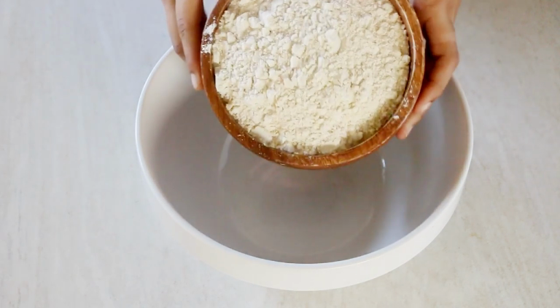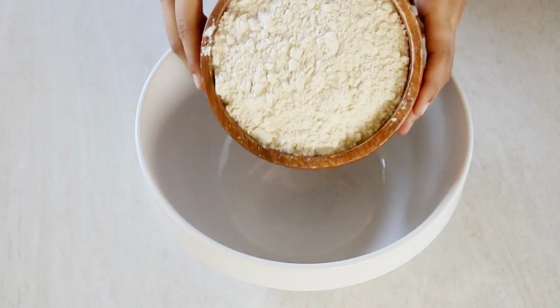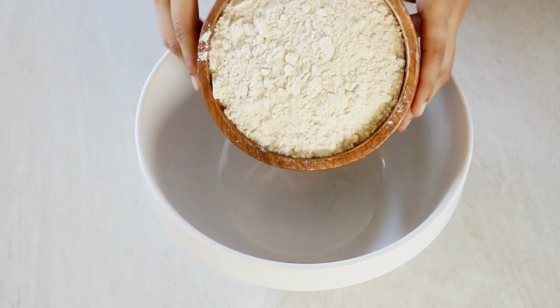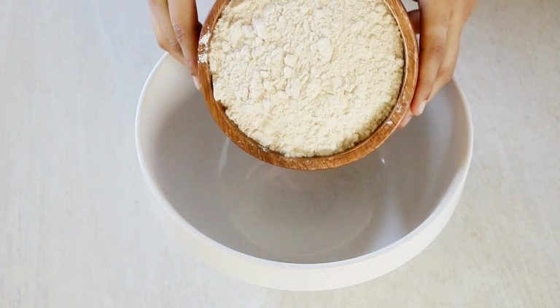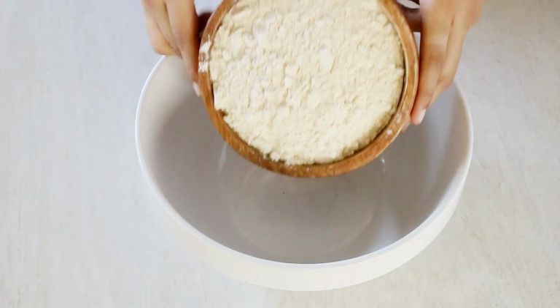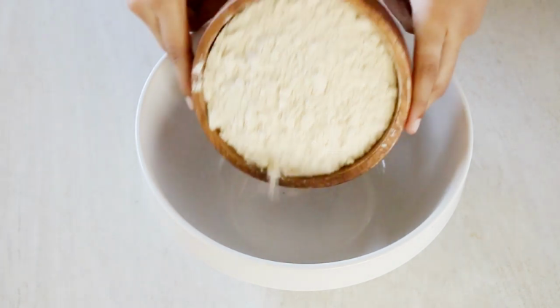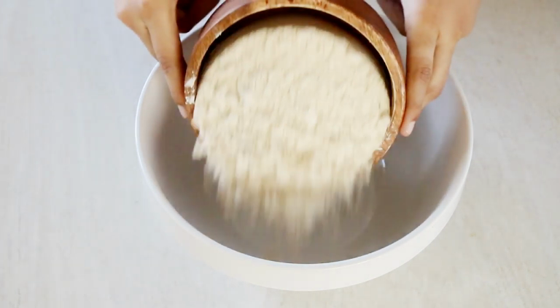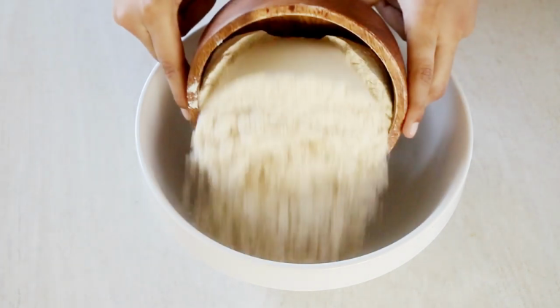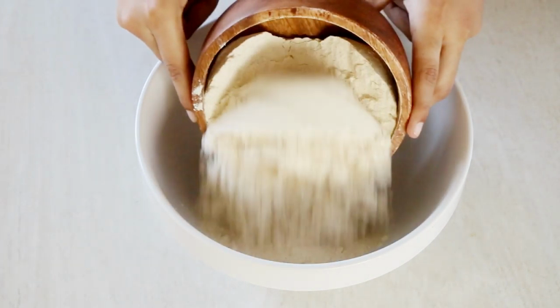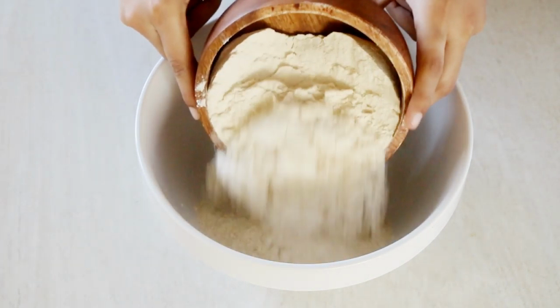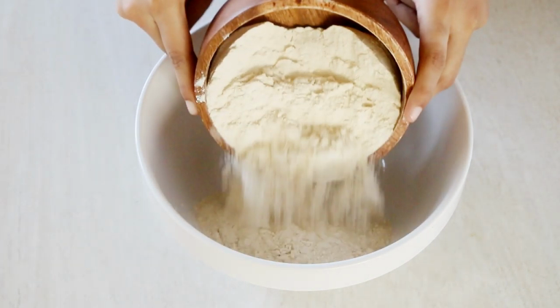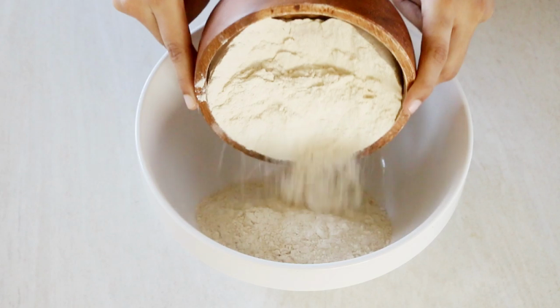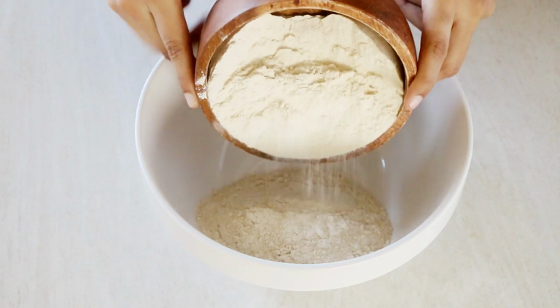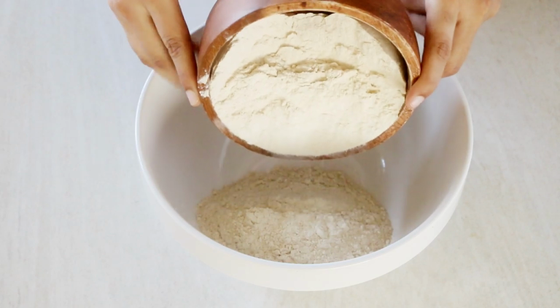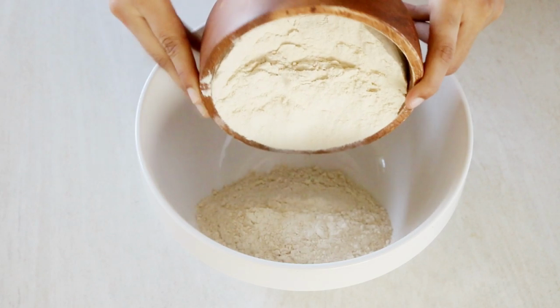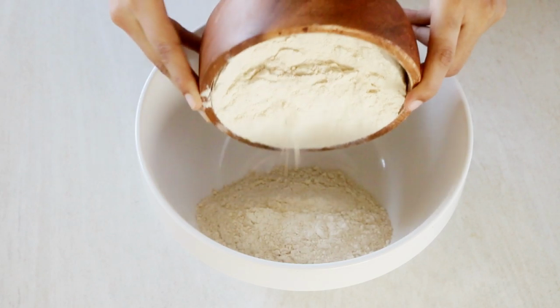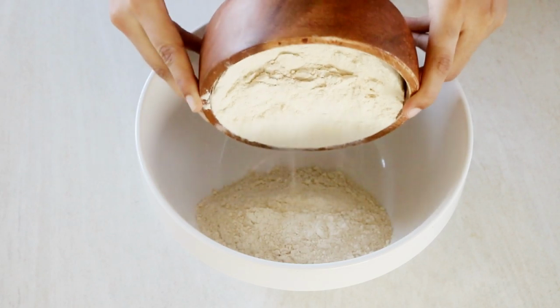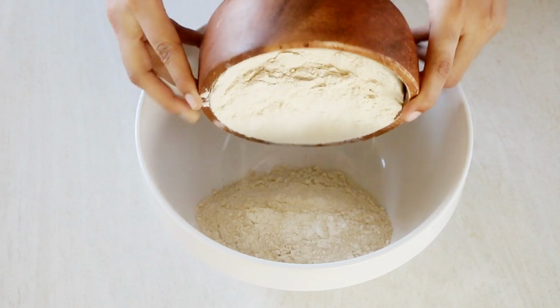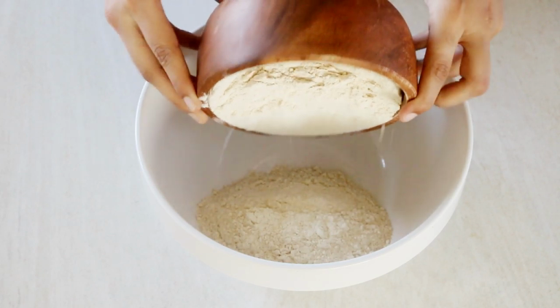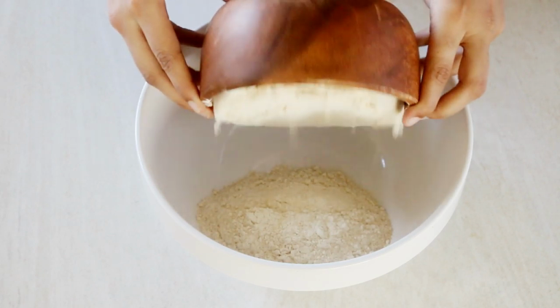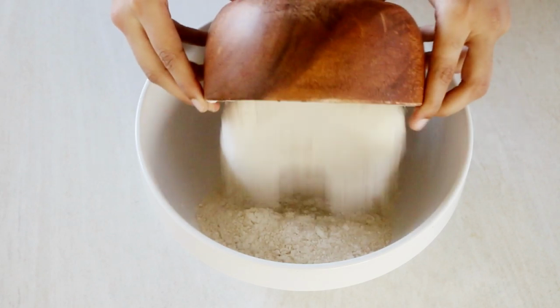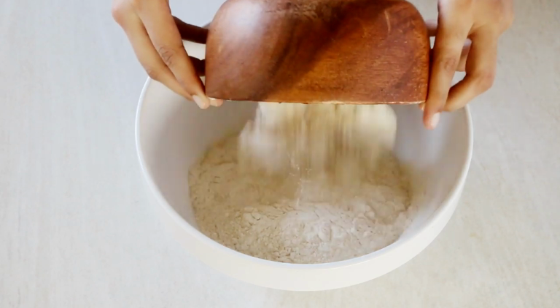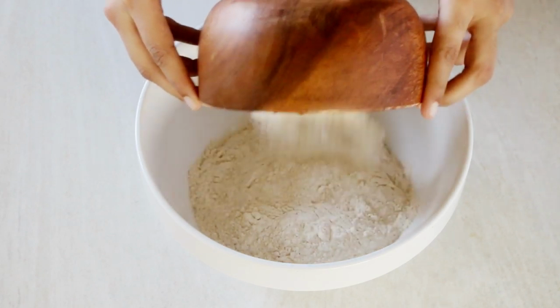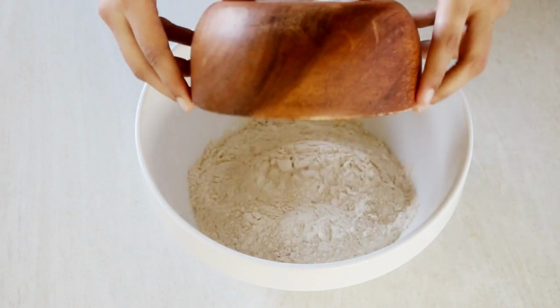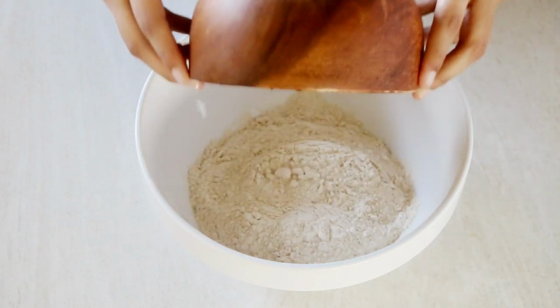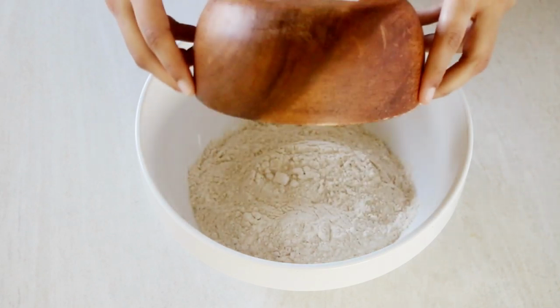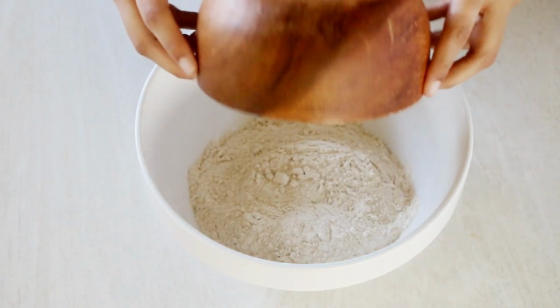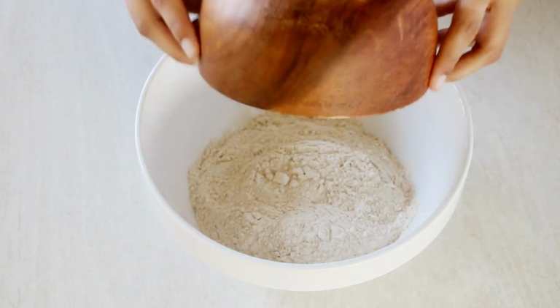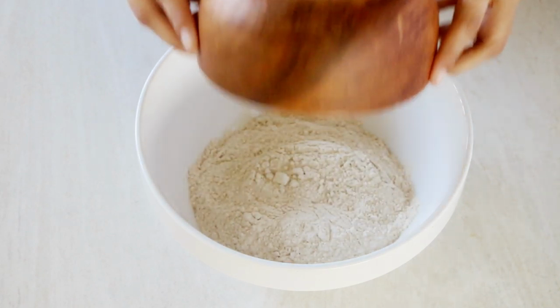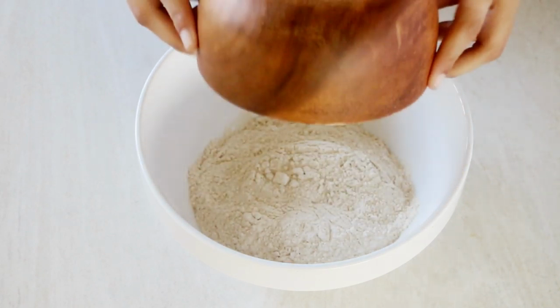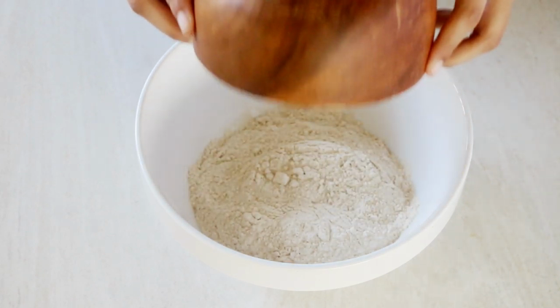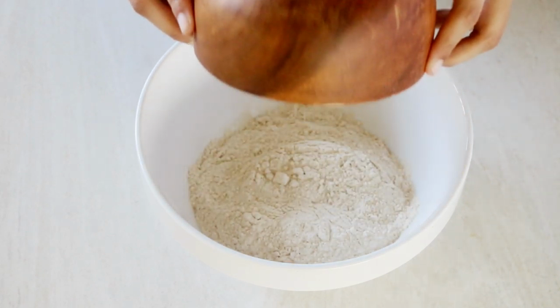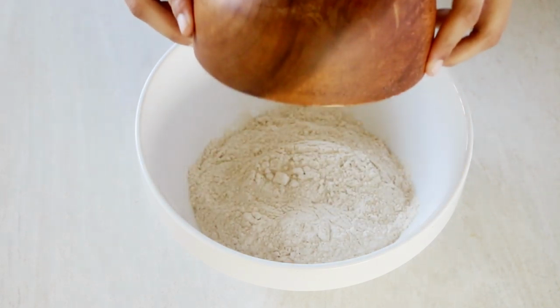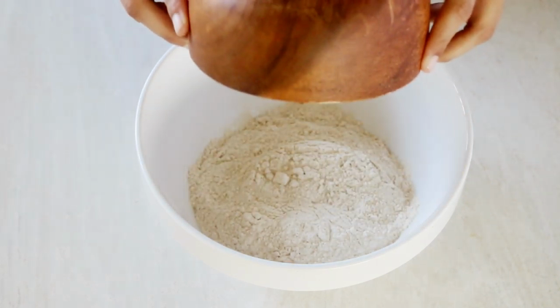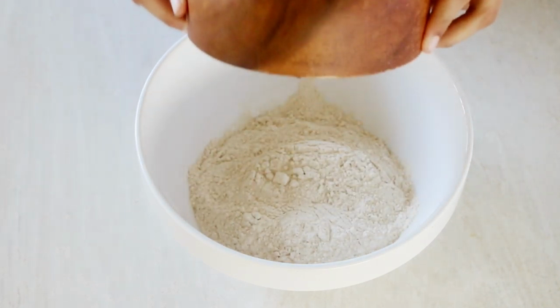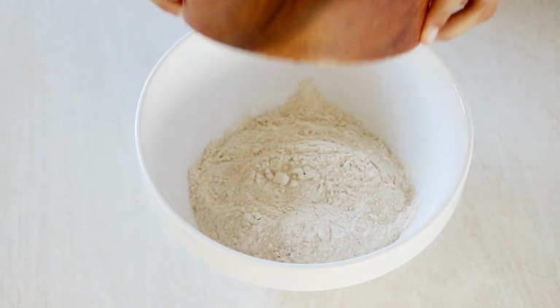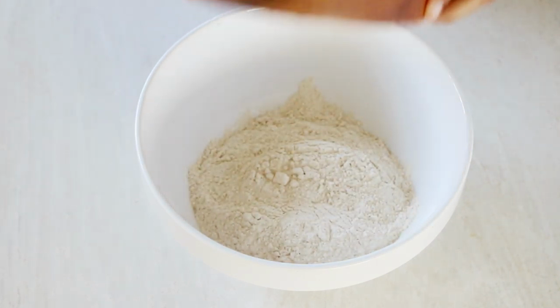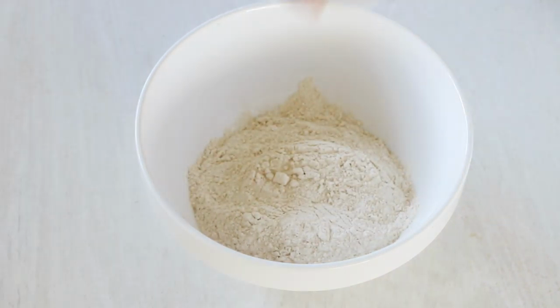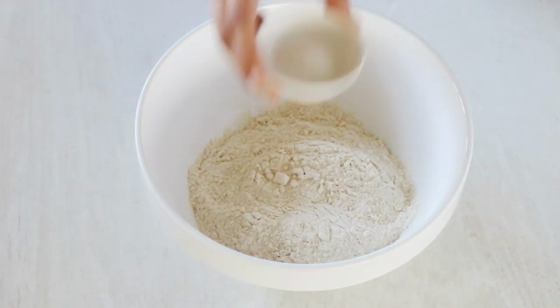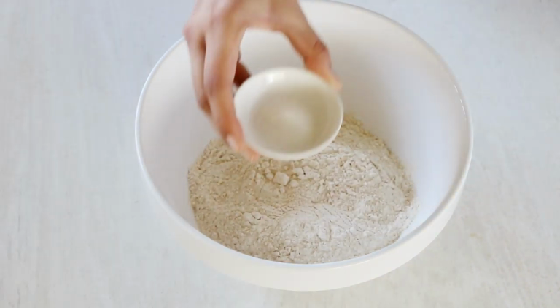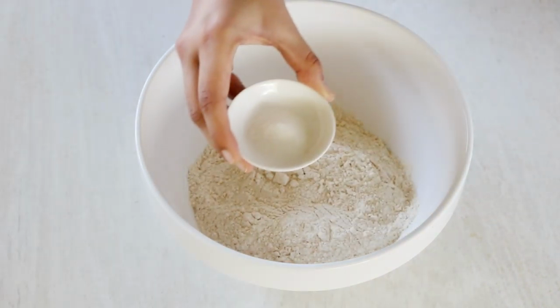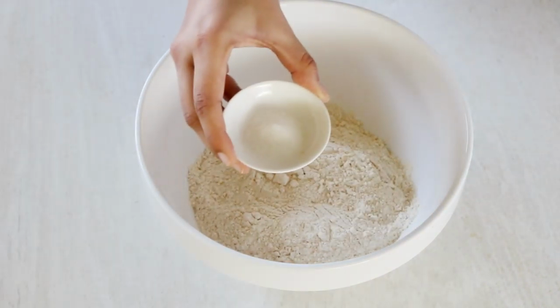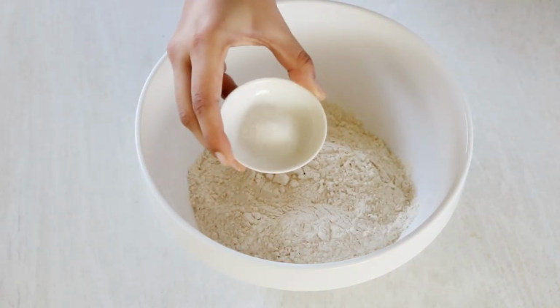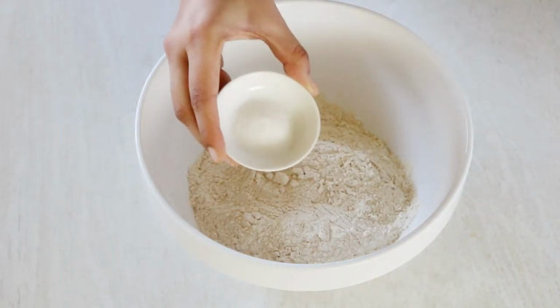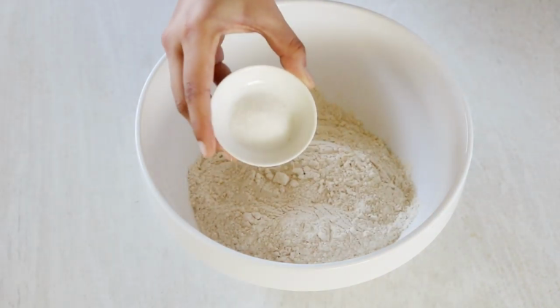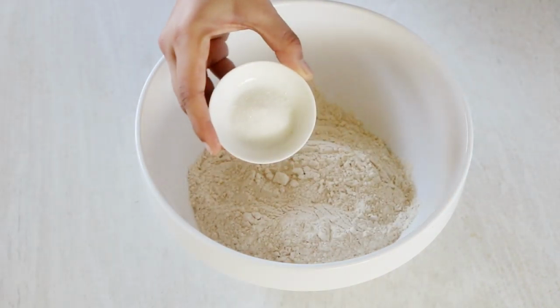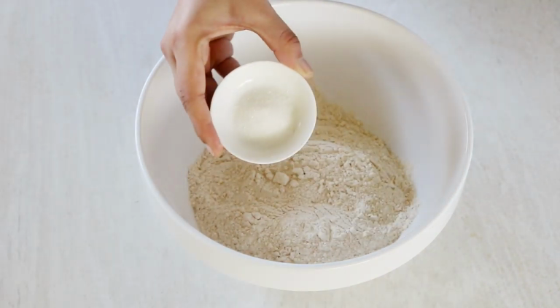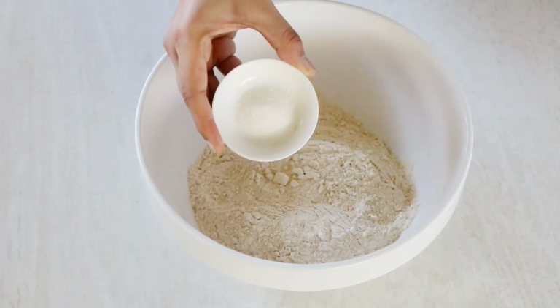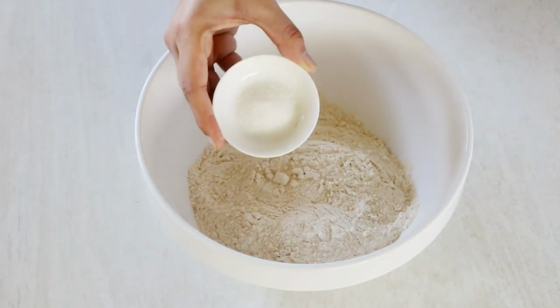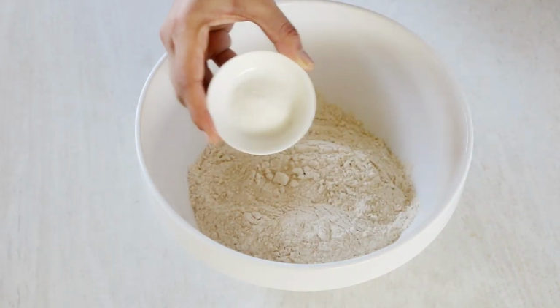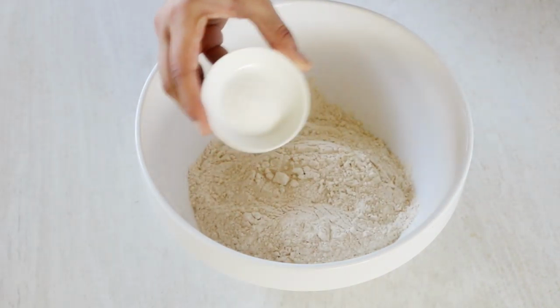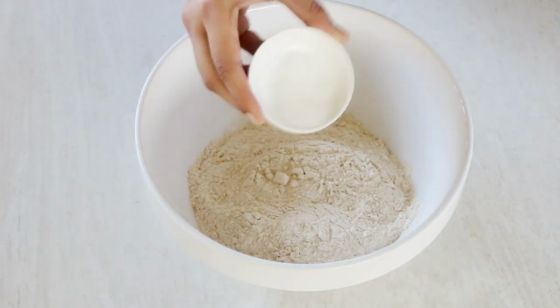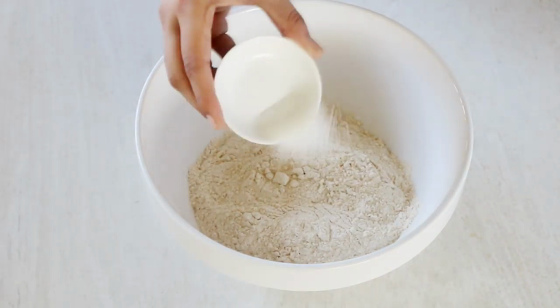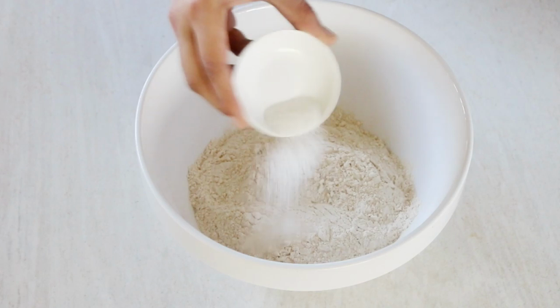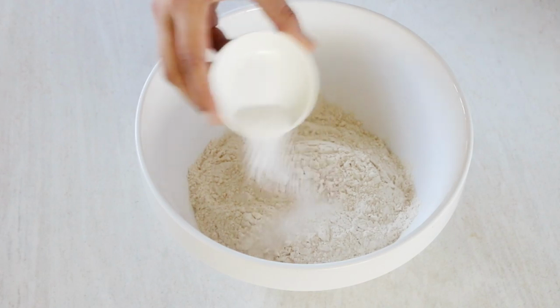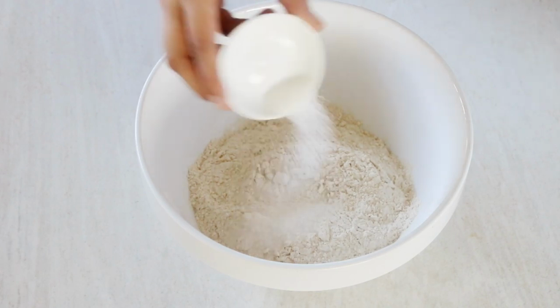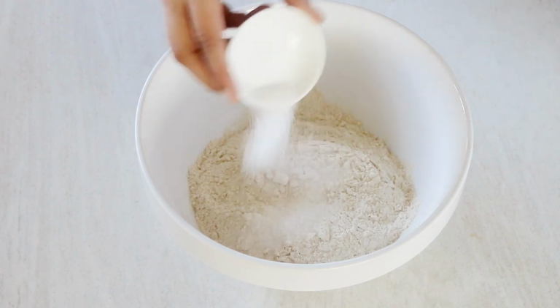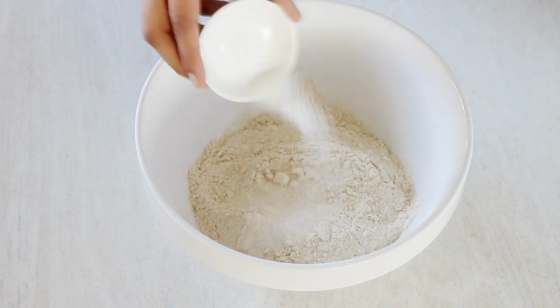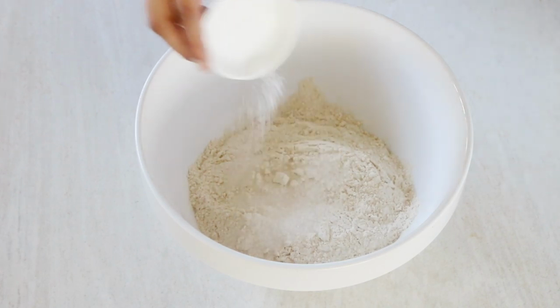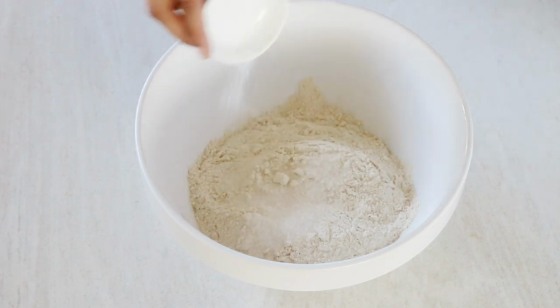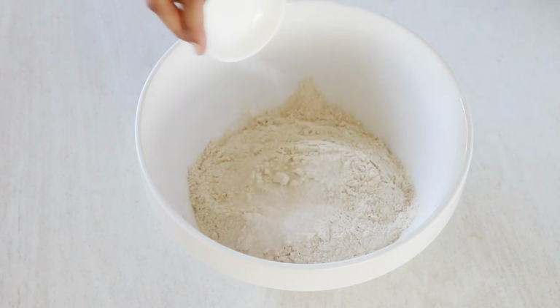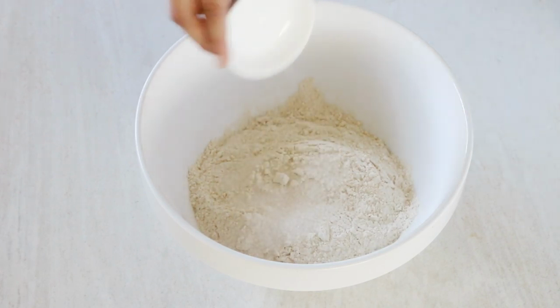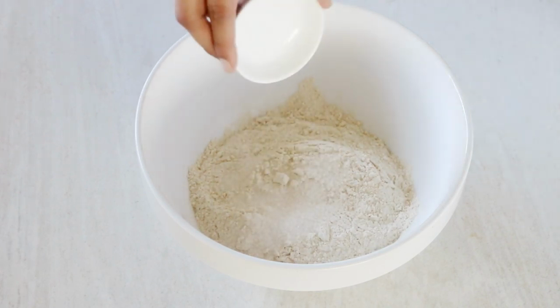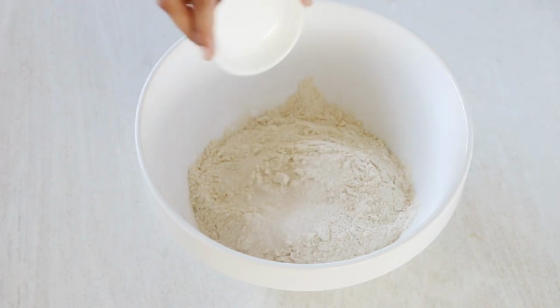In a wide mouth bowl, start by adding the whole wheat flour, followed by sugar, salt, baking powder, and baking soda. Mix it well.